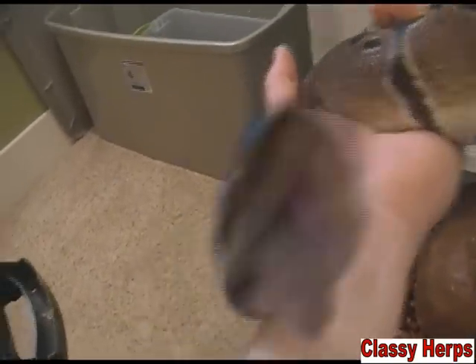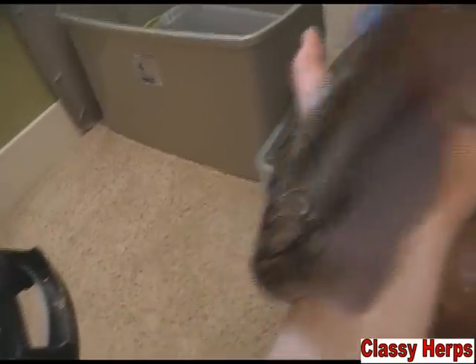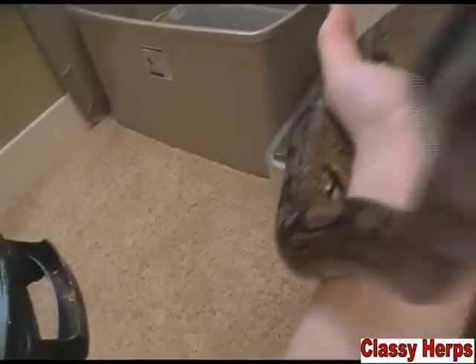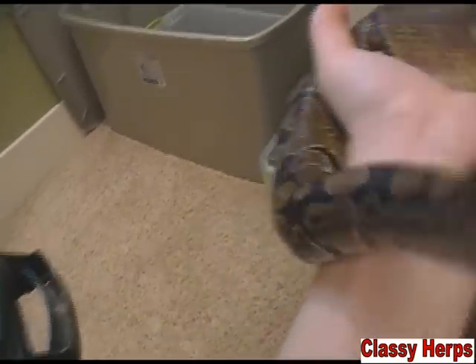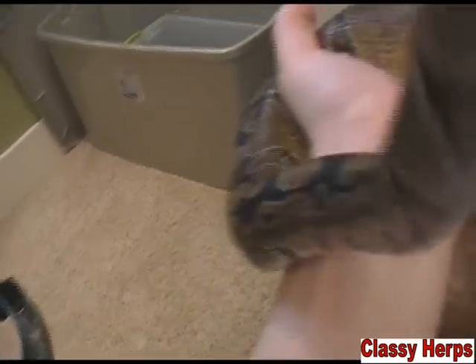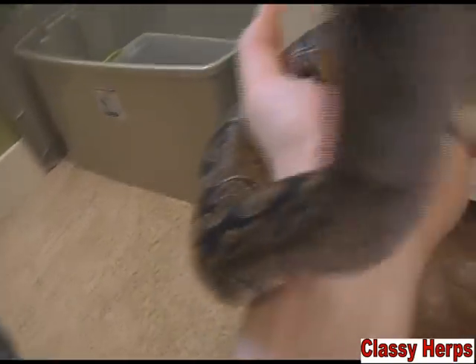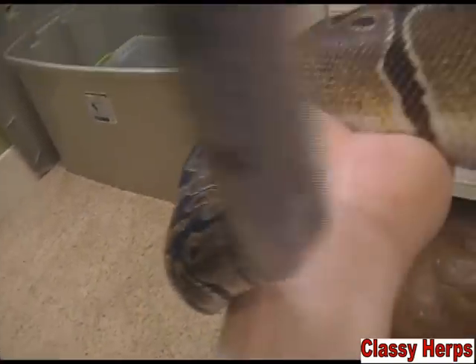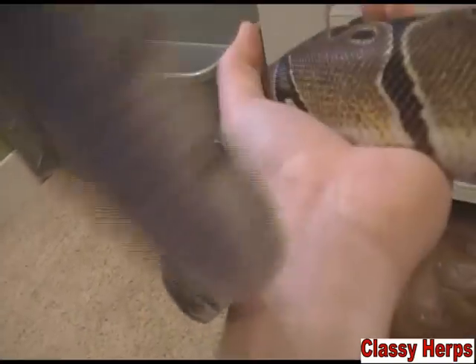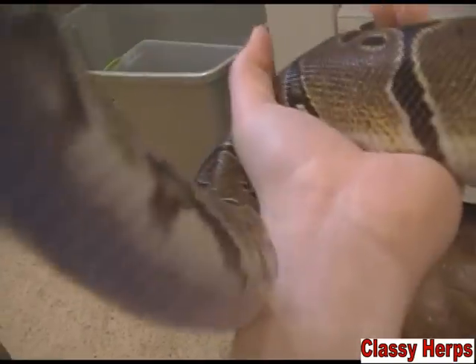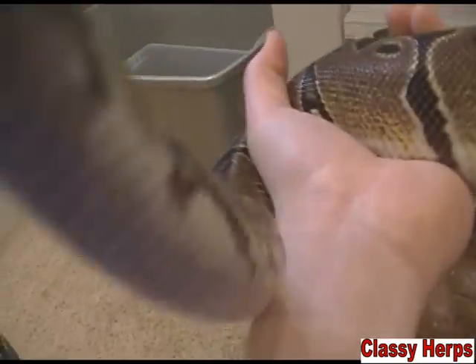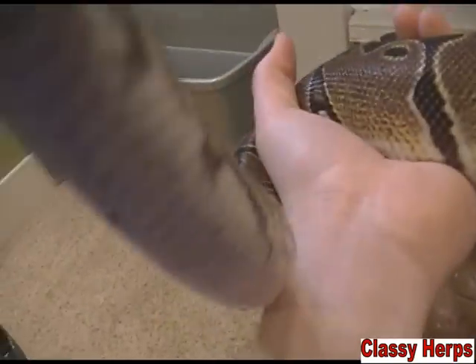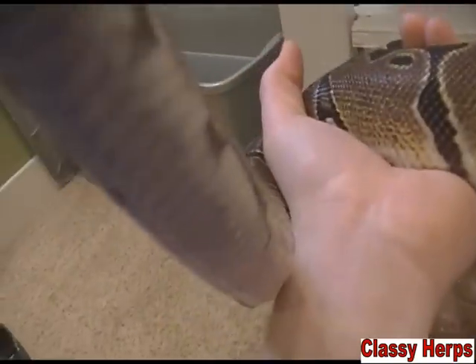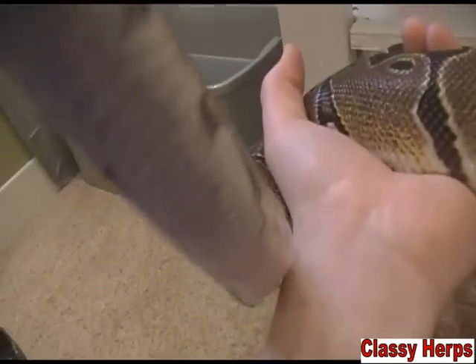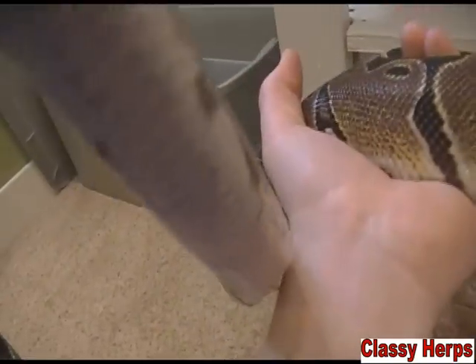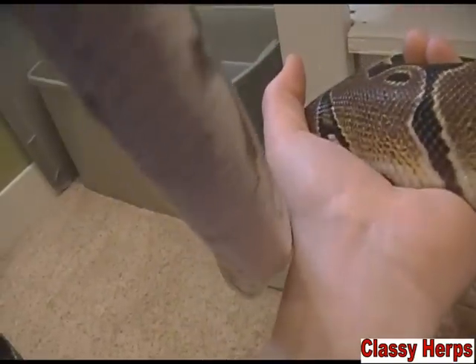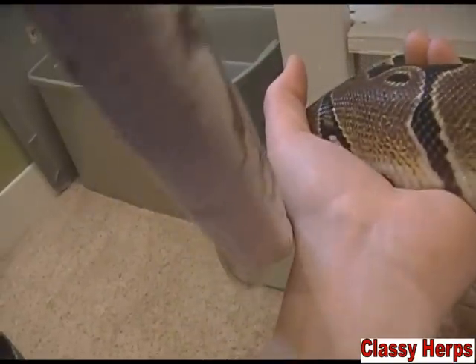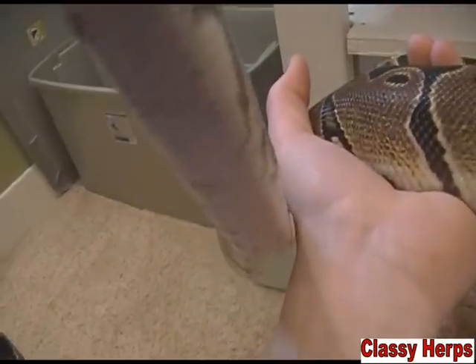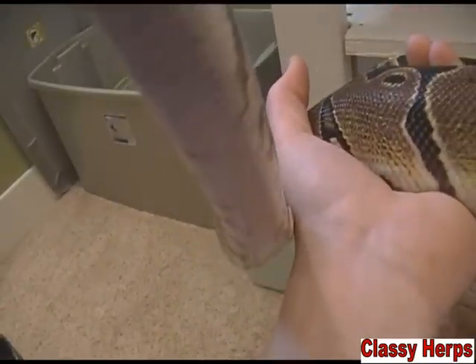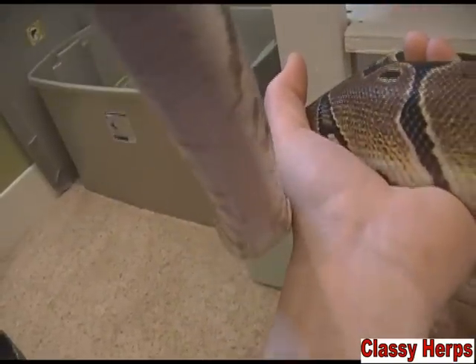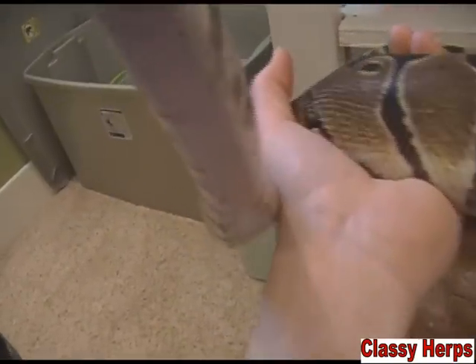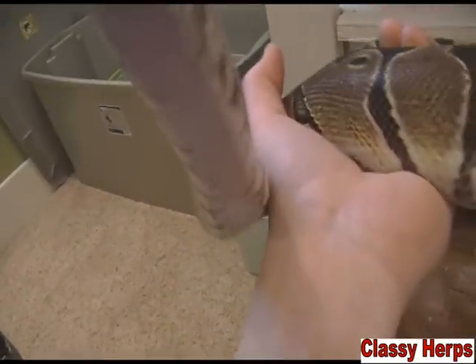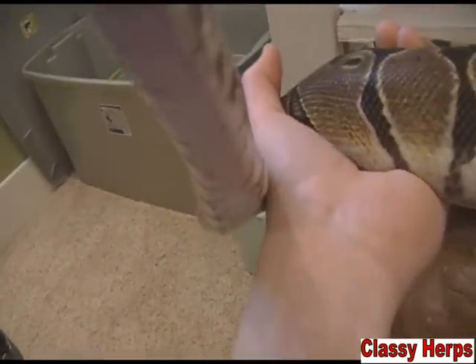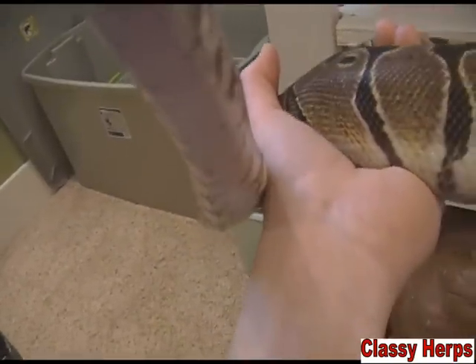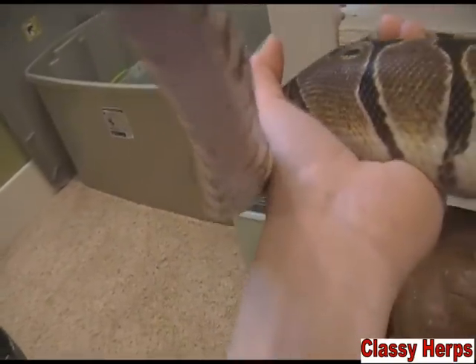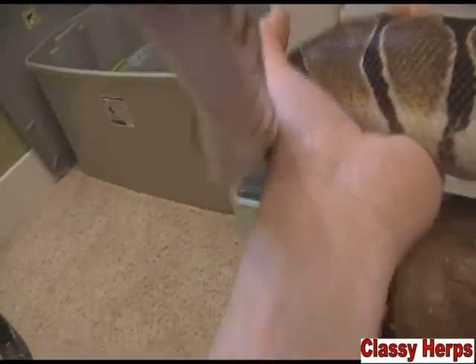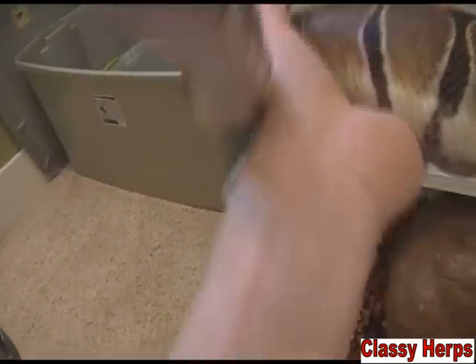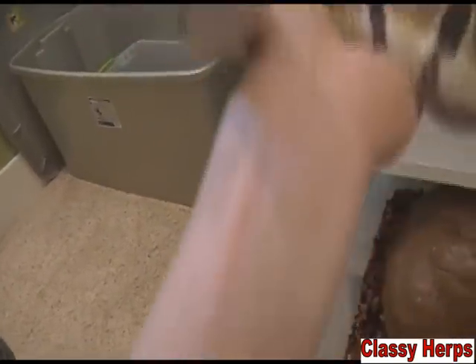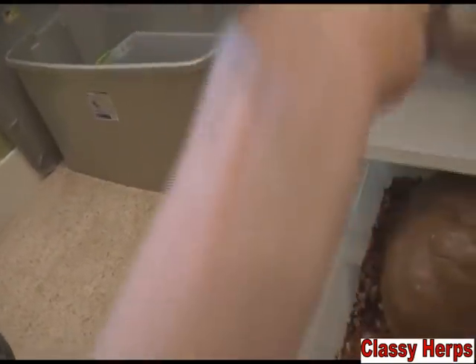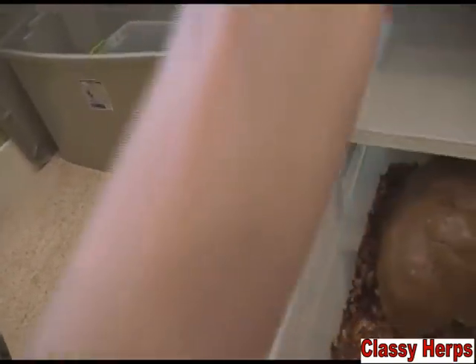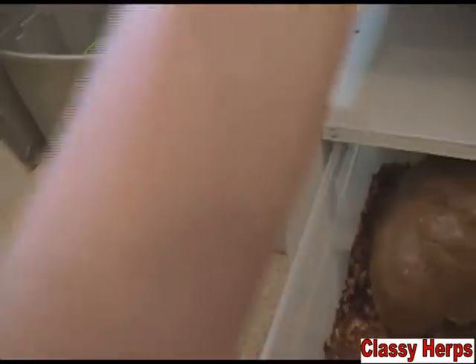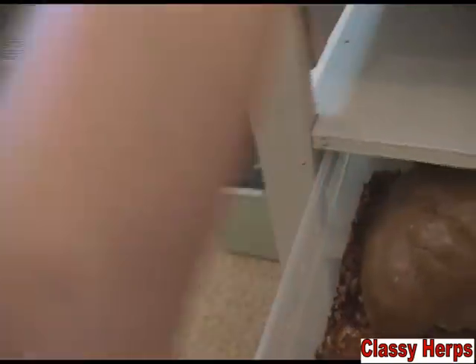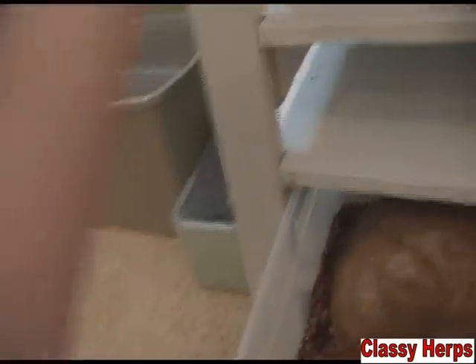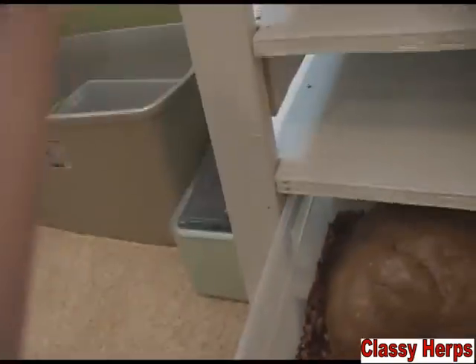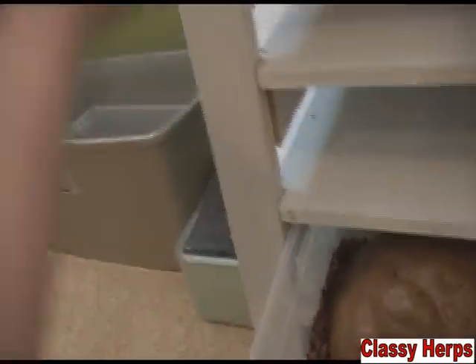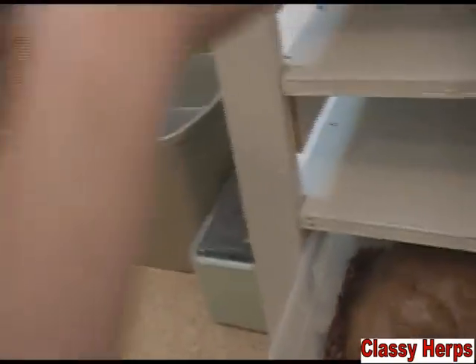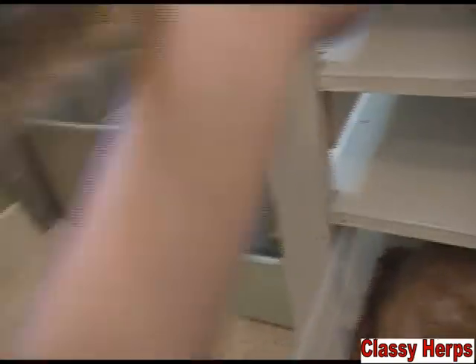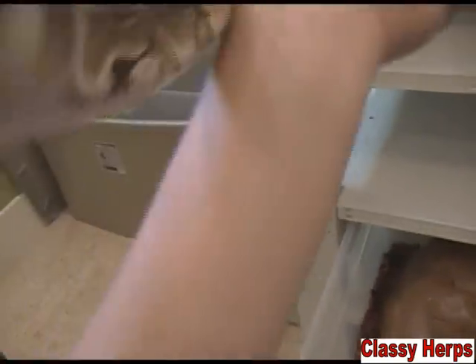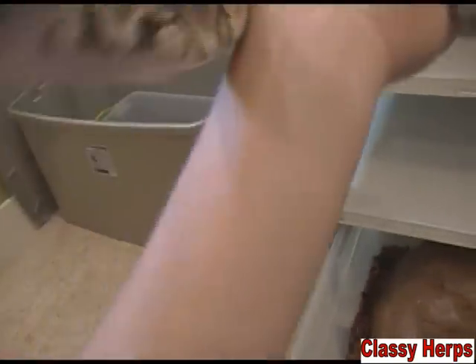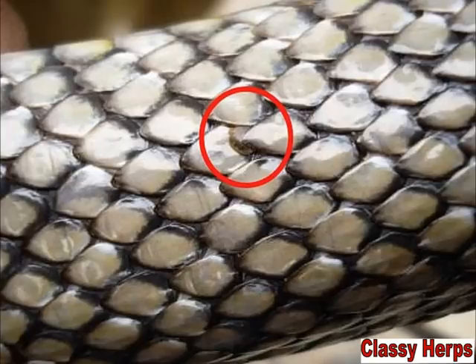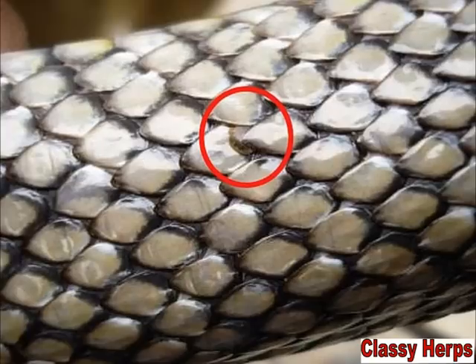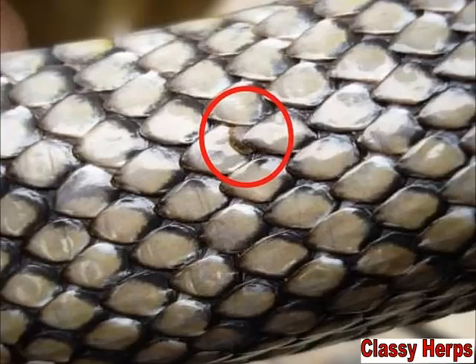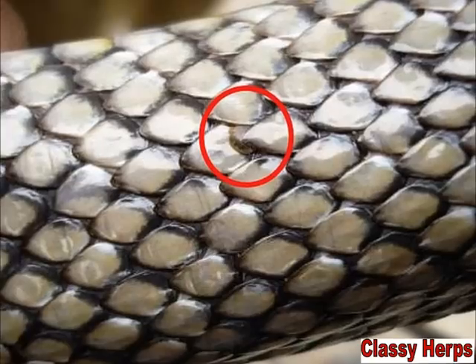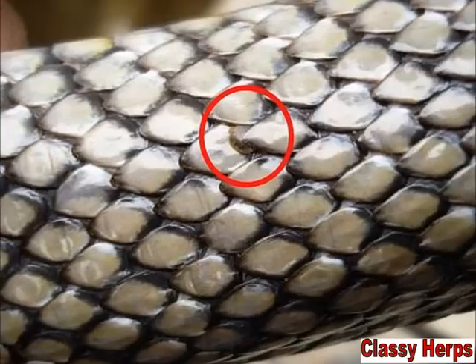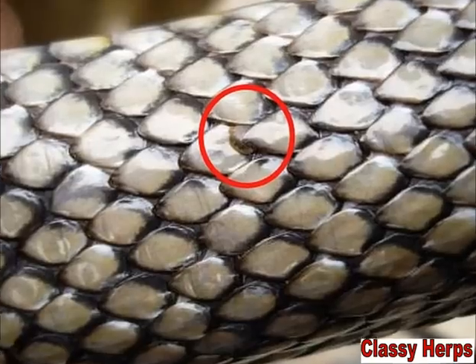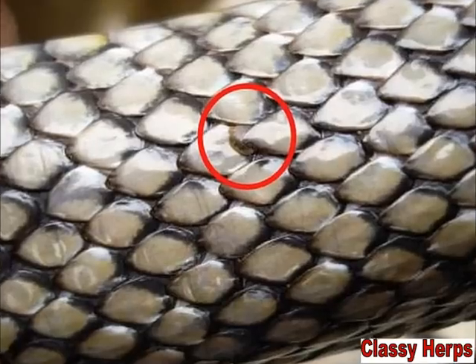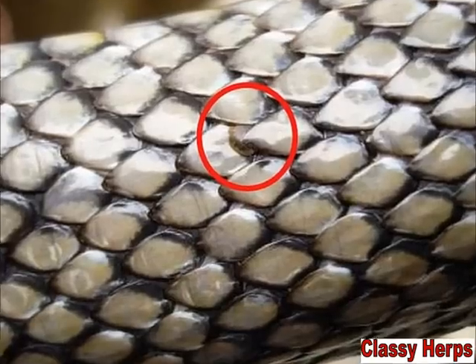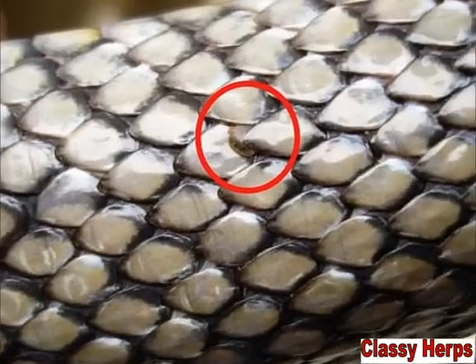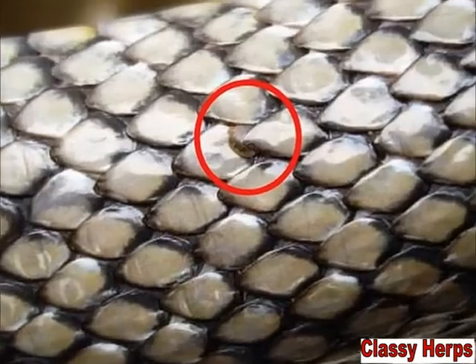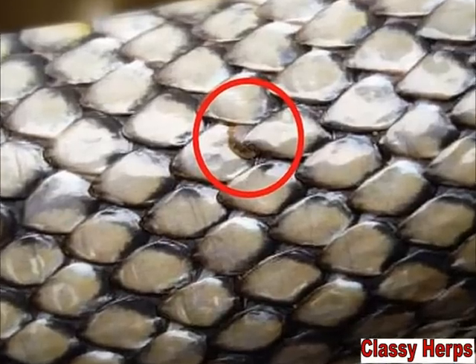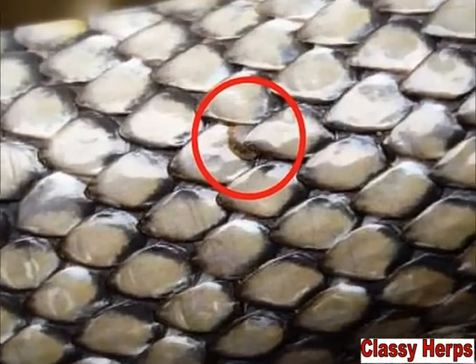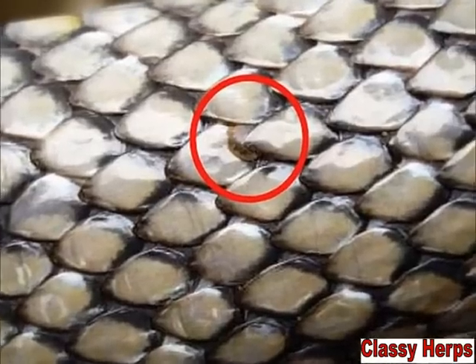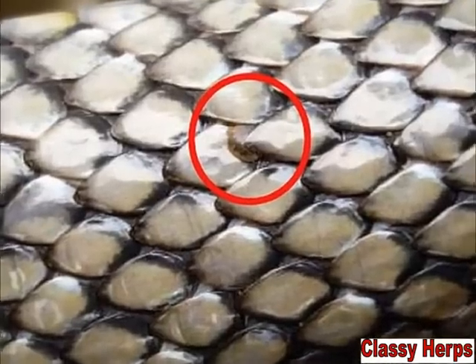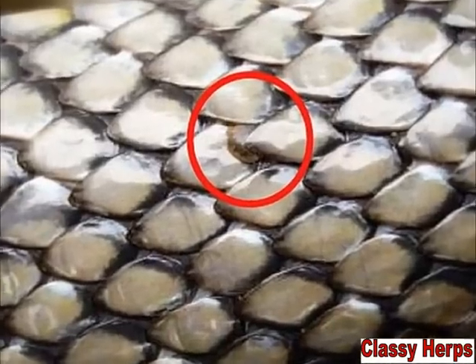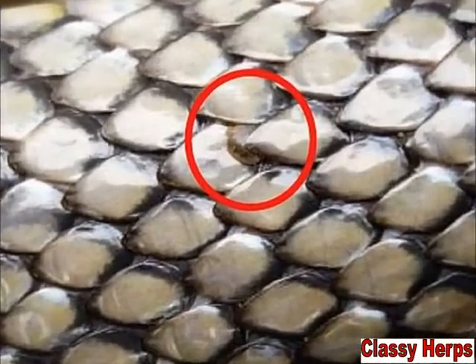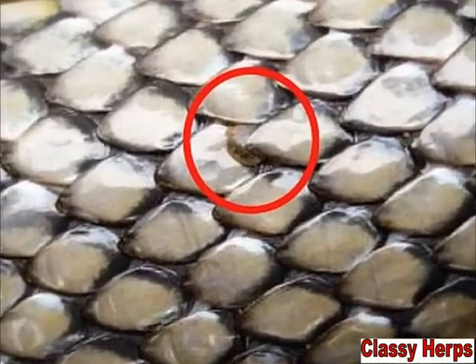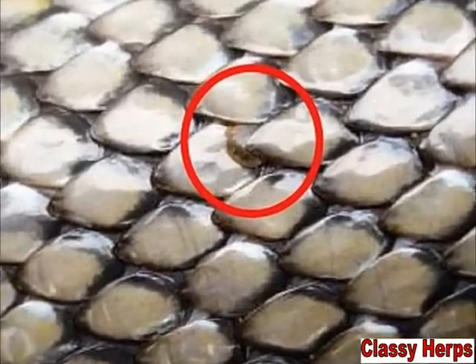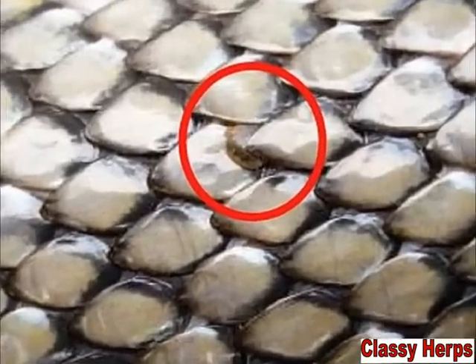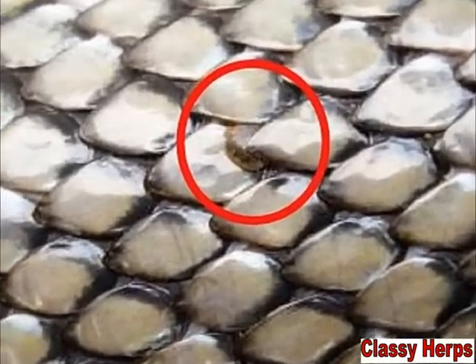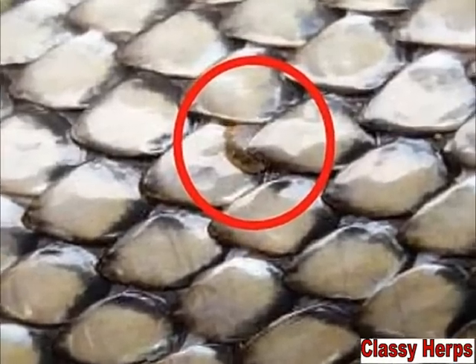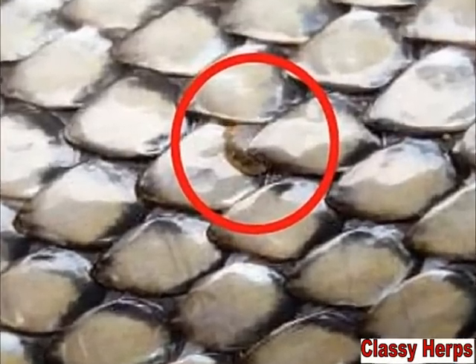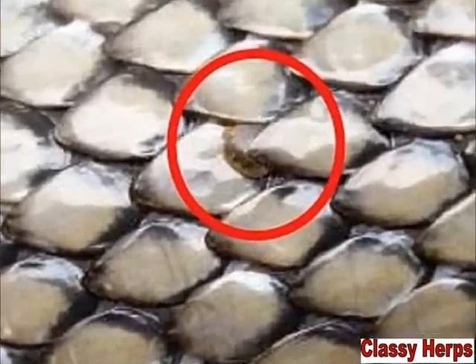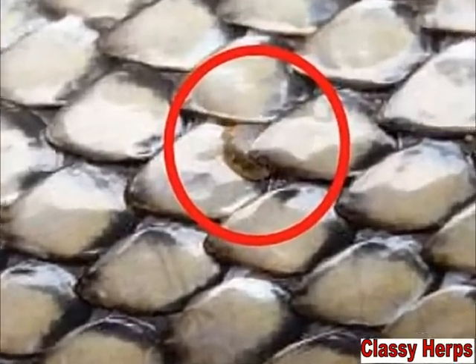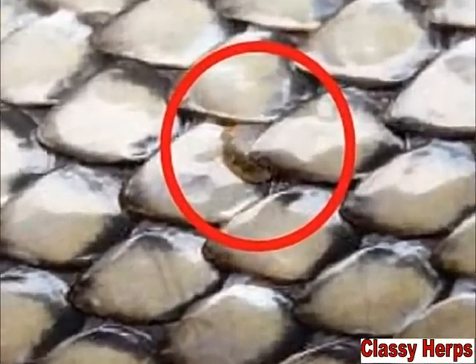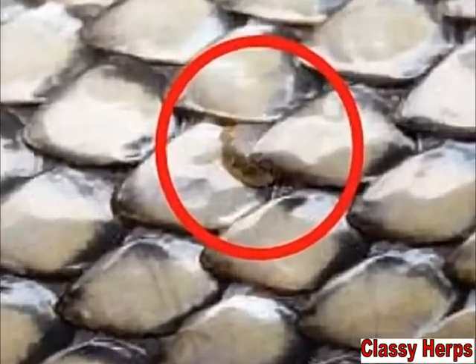A good way to tell is to let your snake slide along a white surface or a piece of paper. If it begins to have a peppered effect on the white surface — because the mites are usually black or a reddish color — then you can be sure you have mites. They will be moving around a little bit. If you look between the scales carefully enough, you'll be able to see a little bulge where the scales are pushed out.